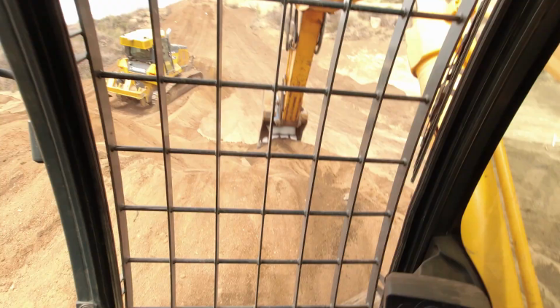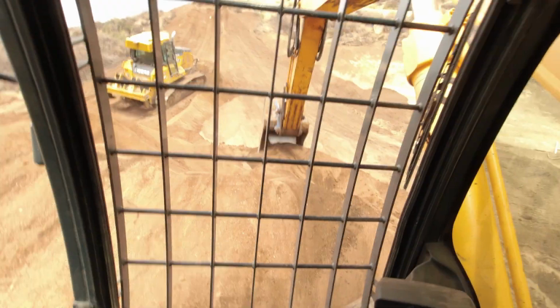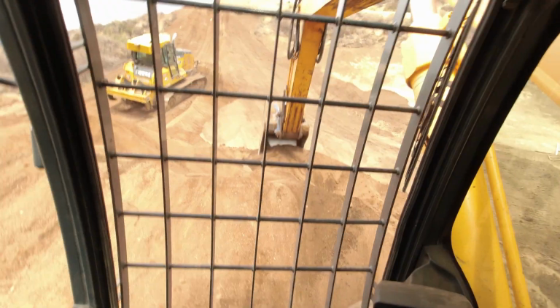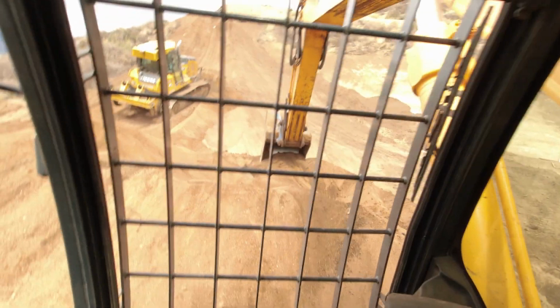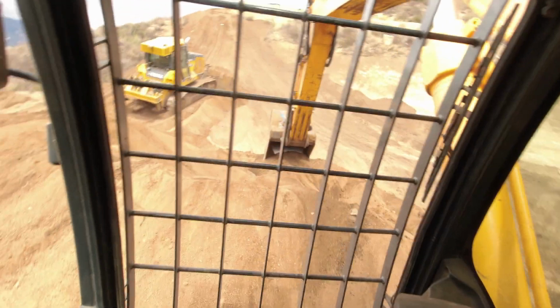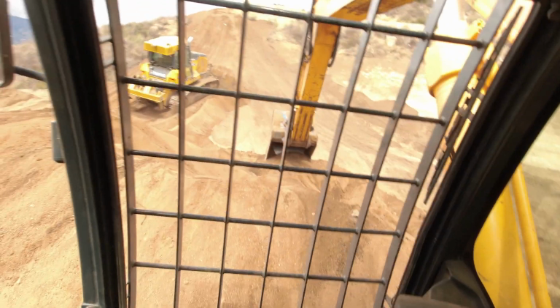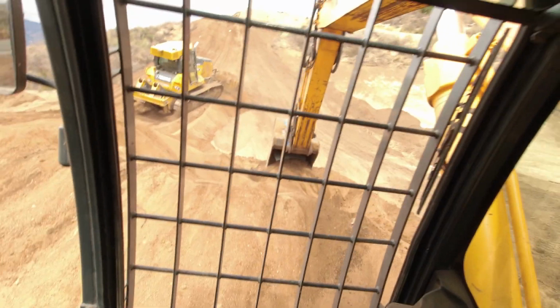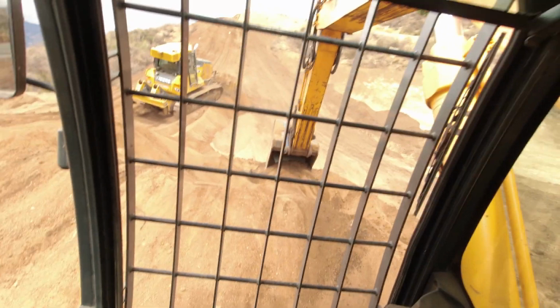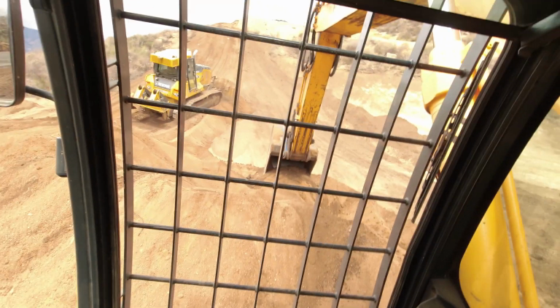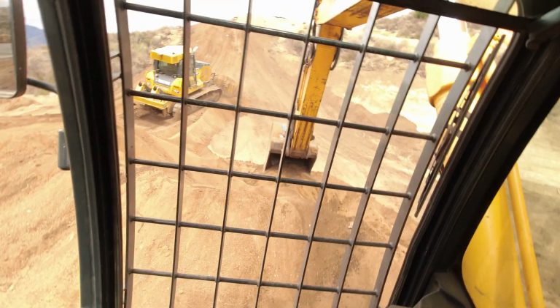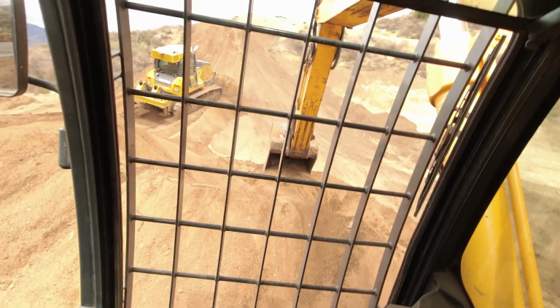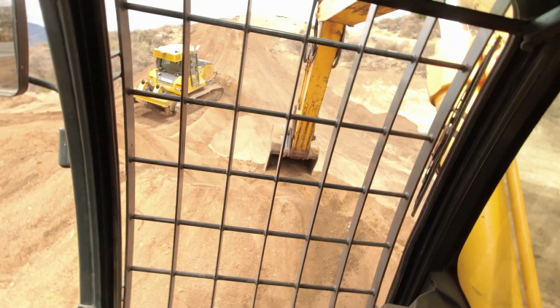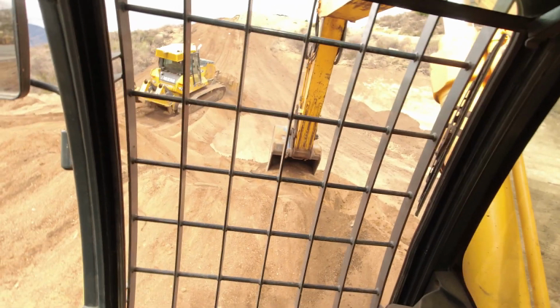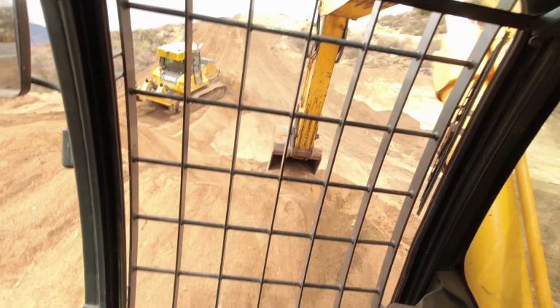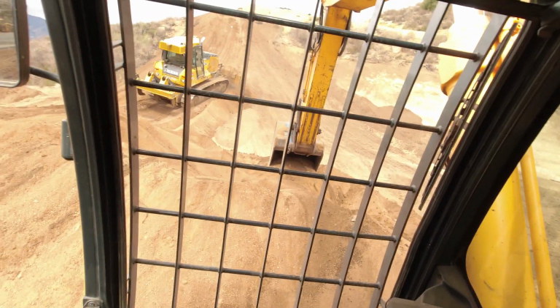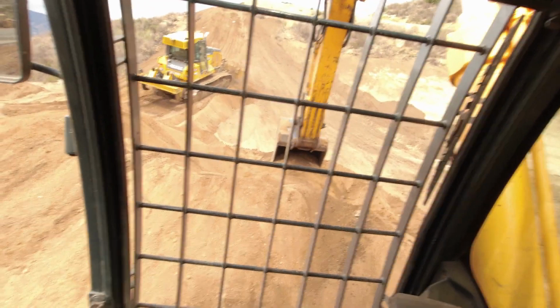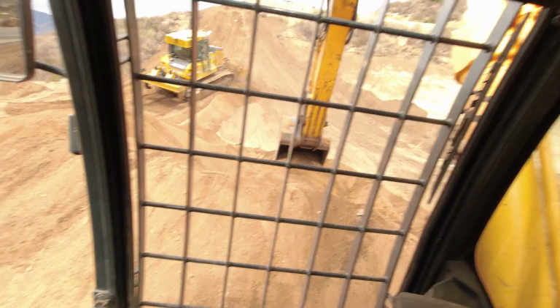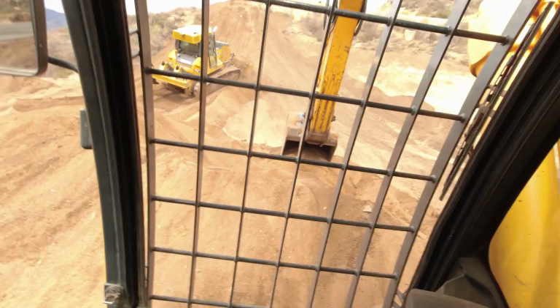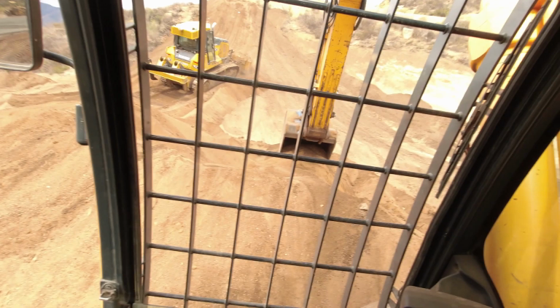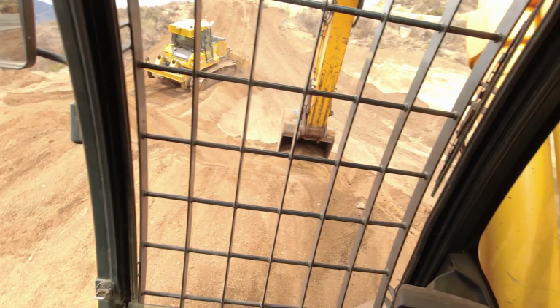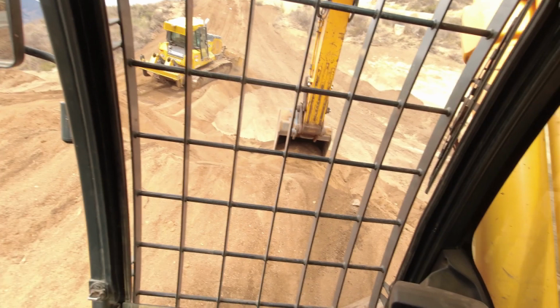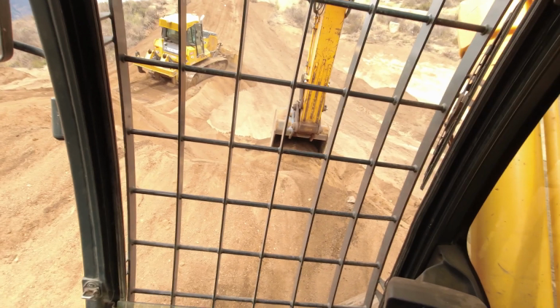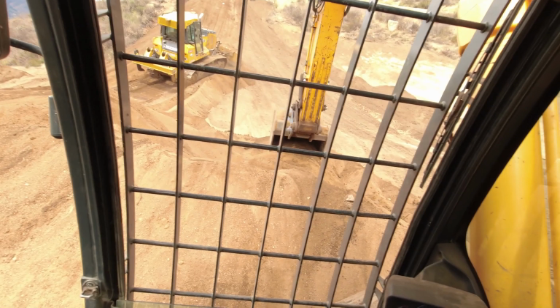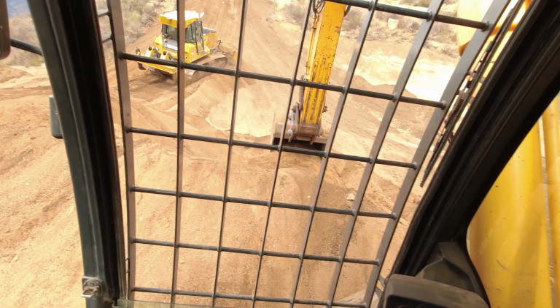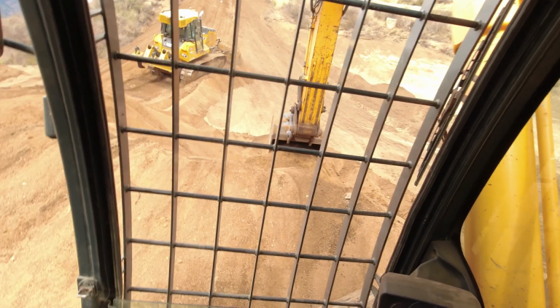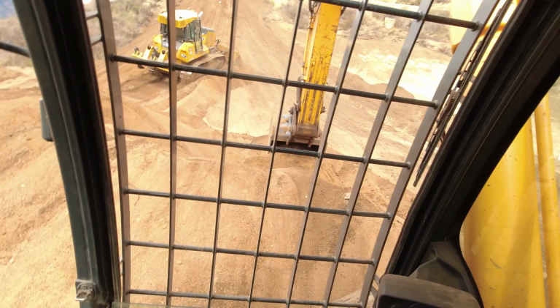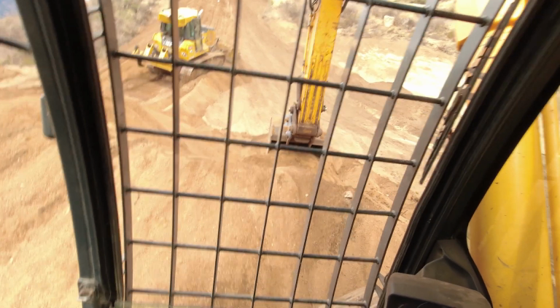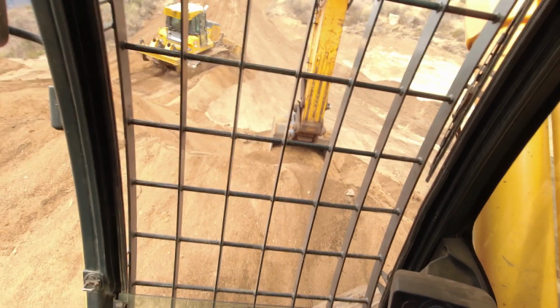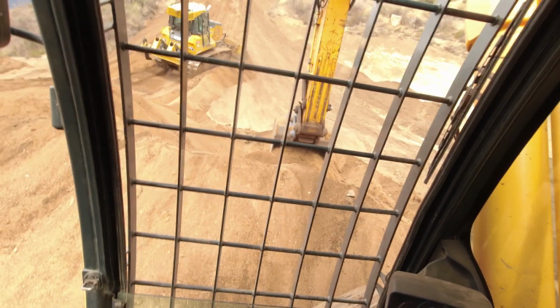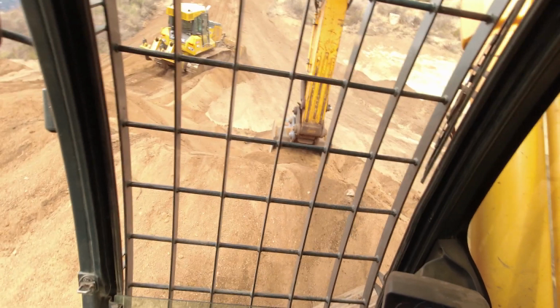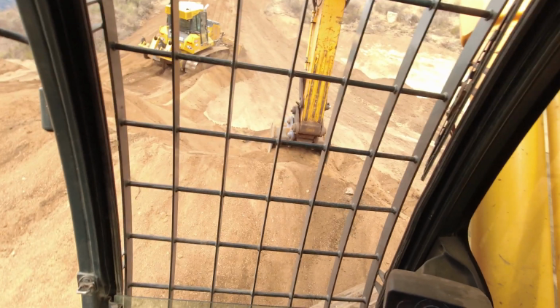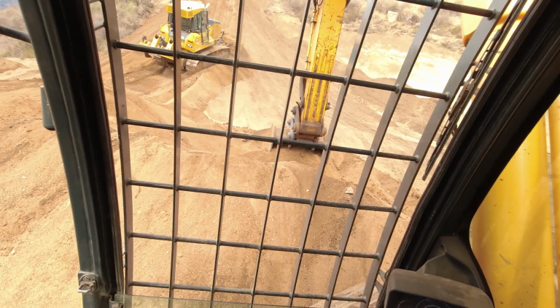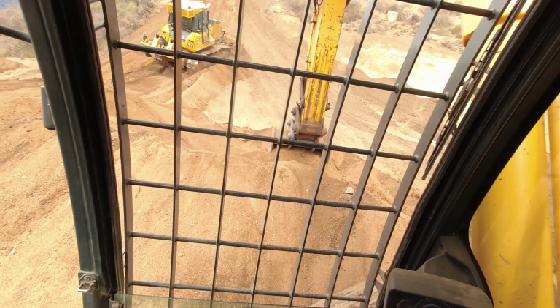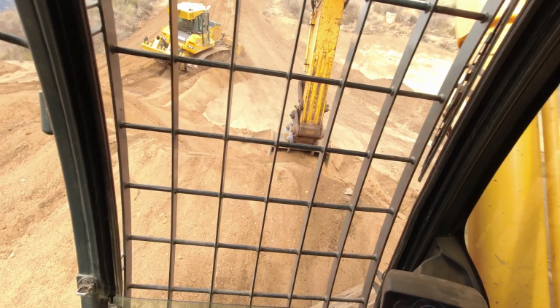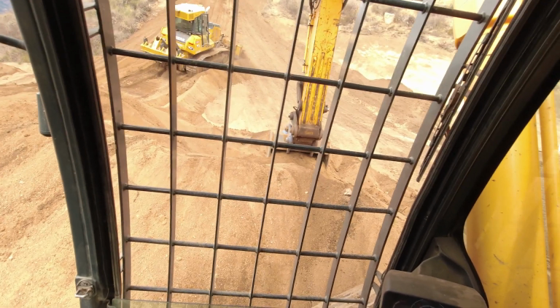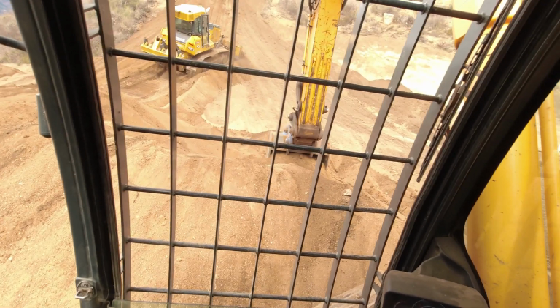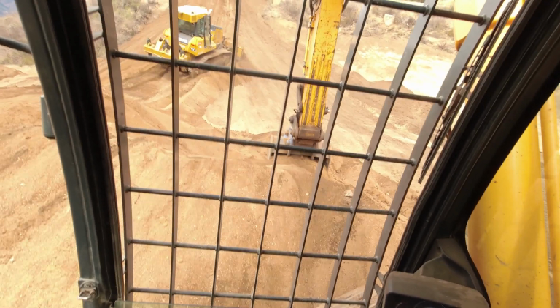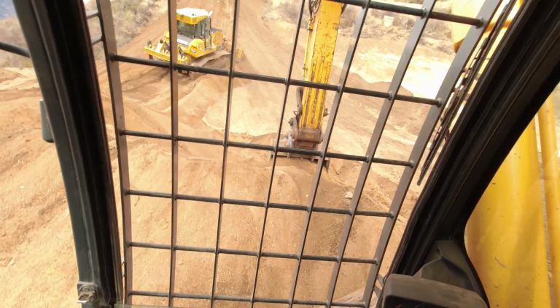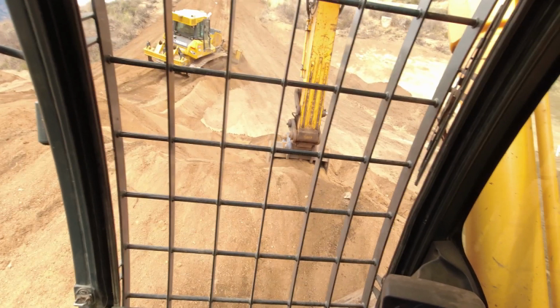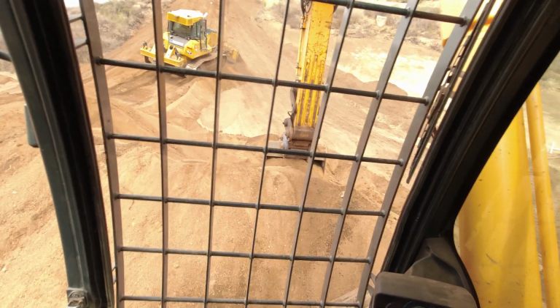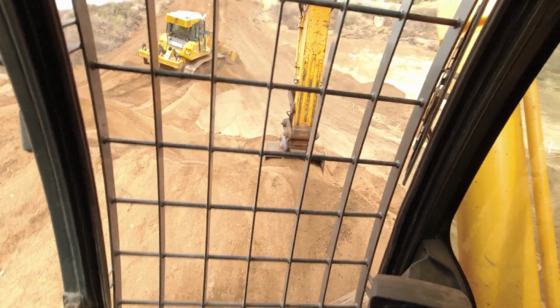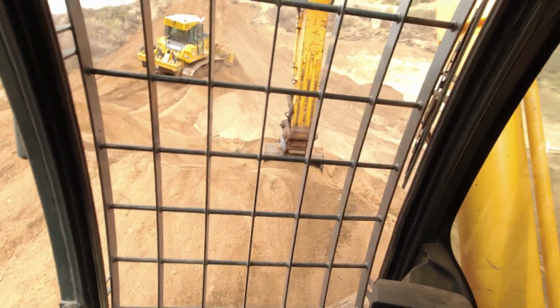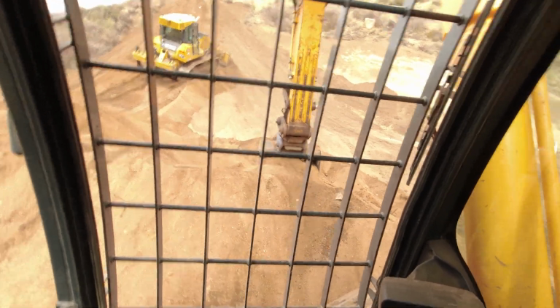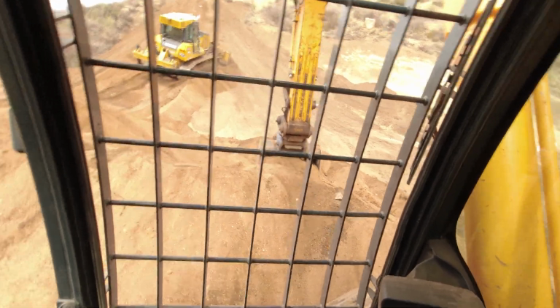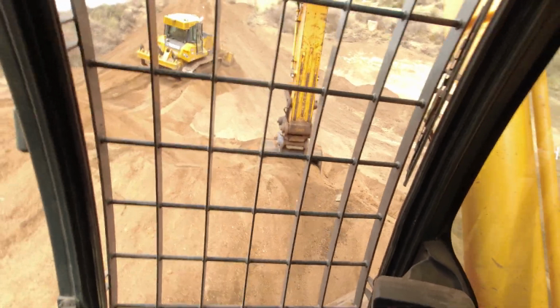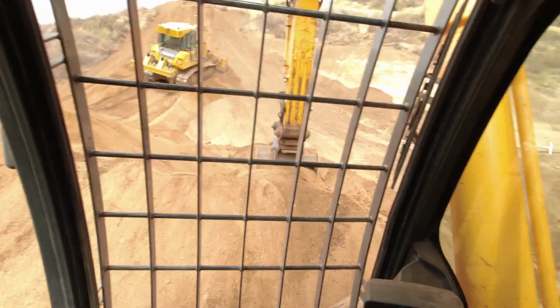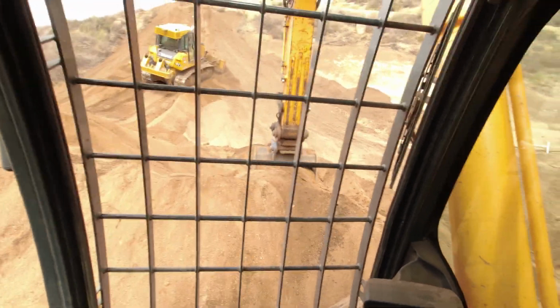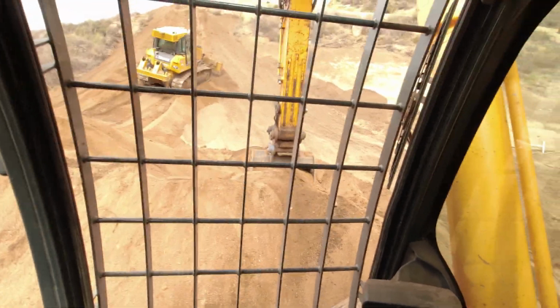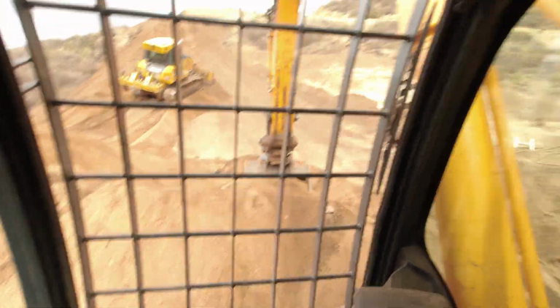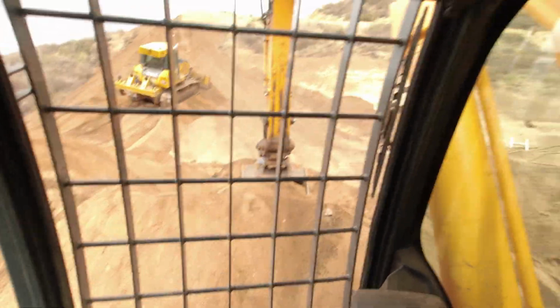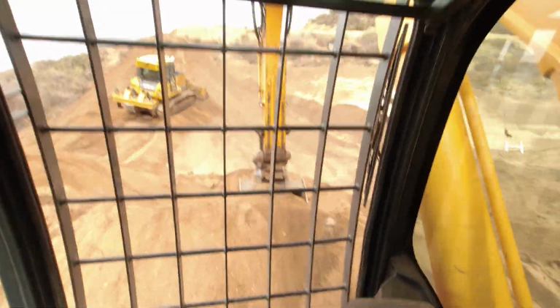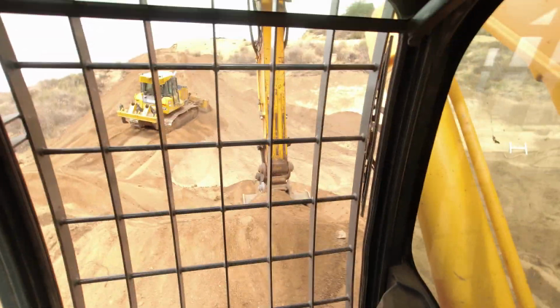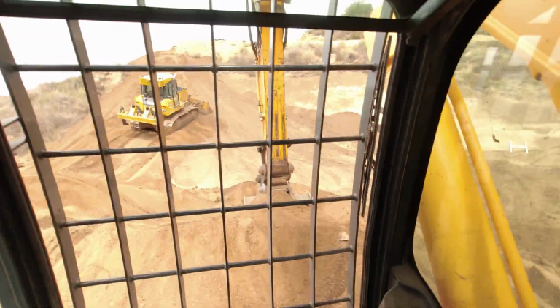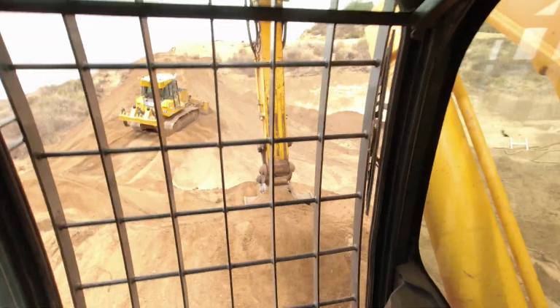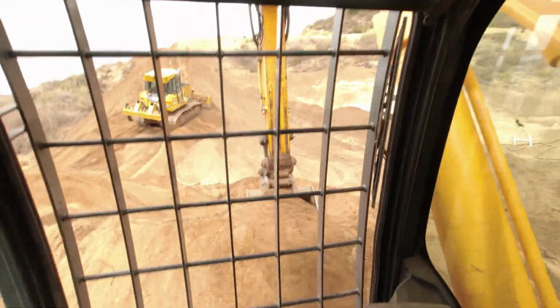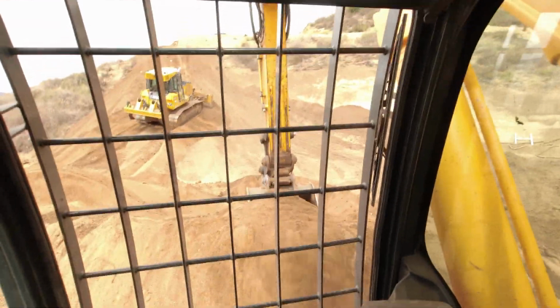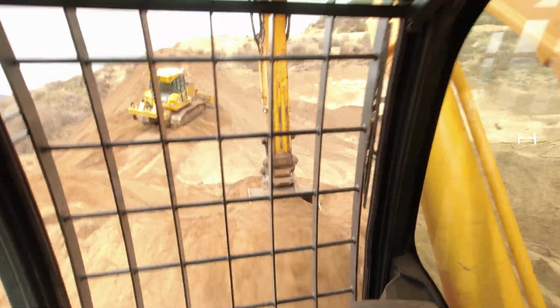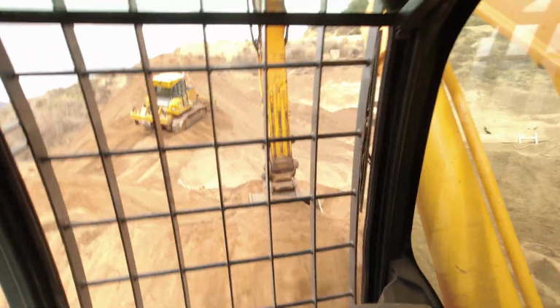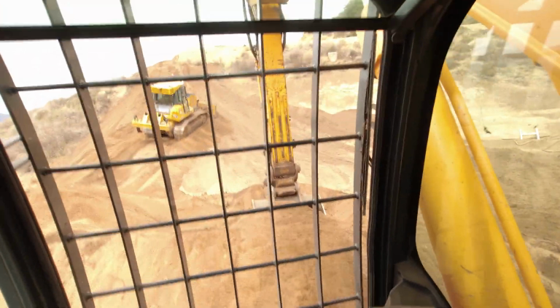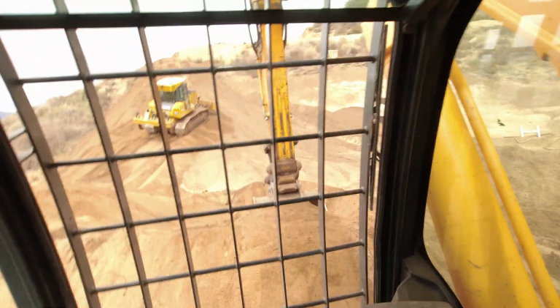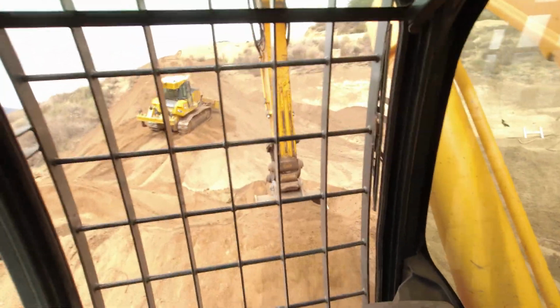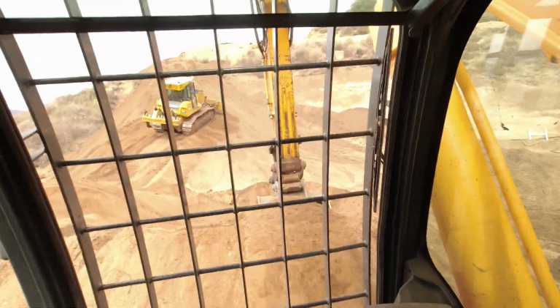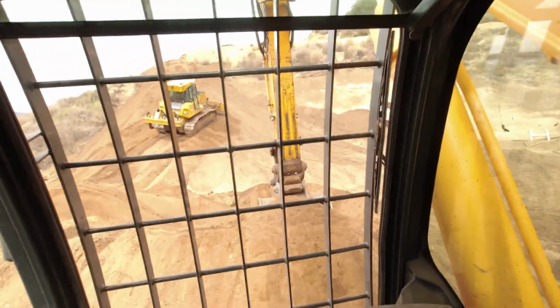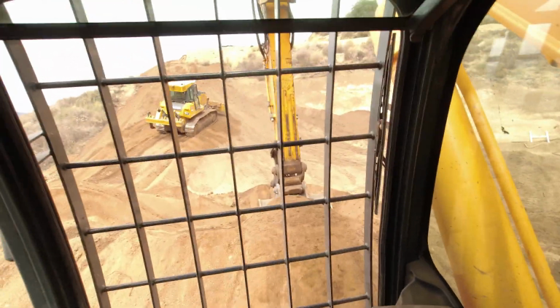I love excavators. I love running dozers. This is why I've been in this industry for over 40 years.